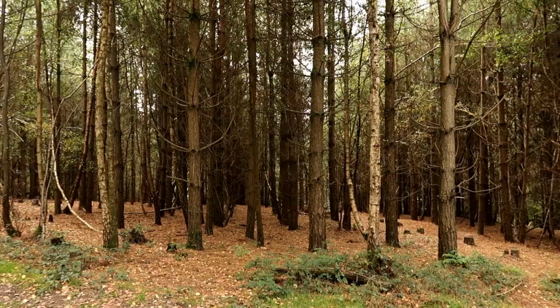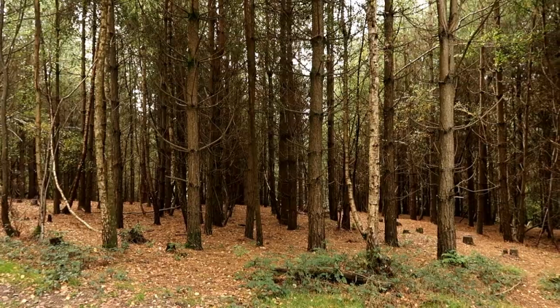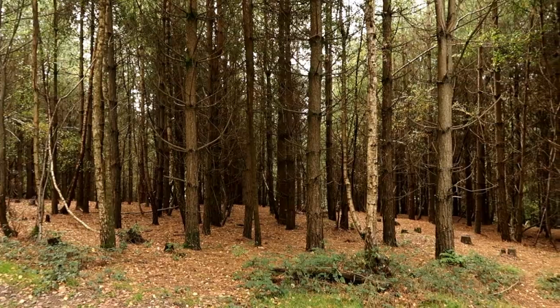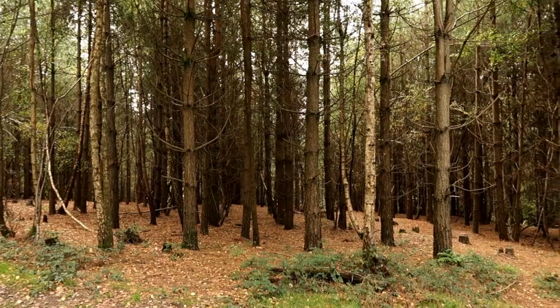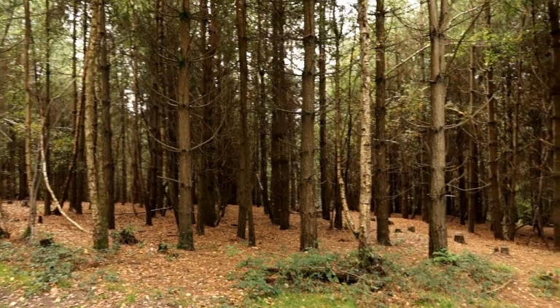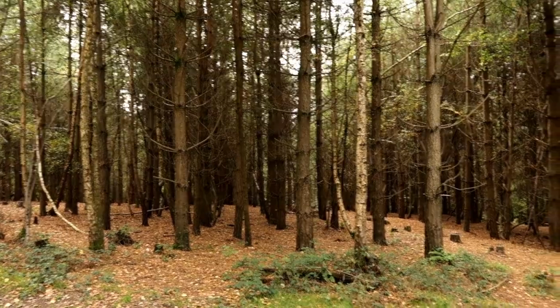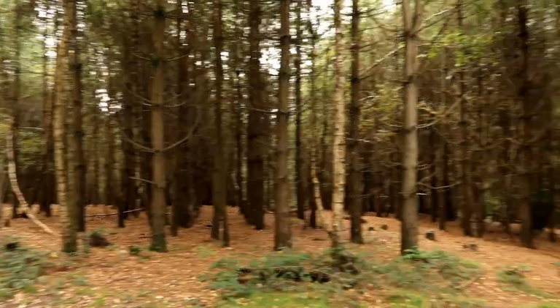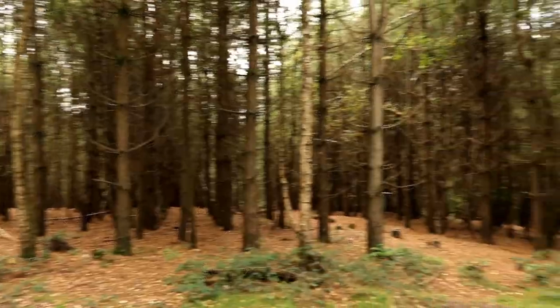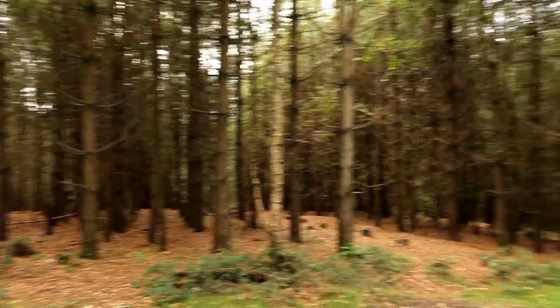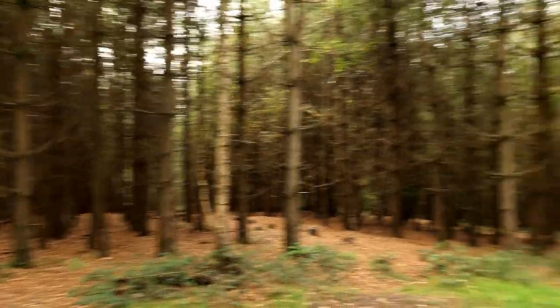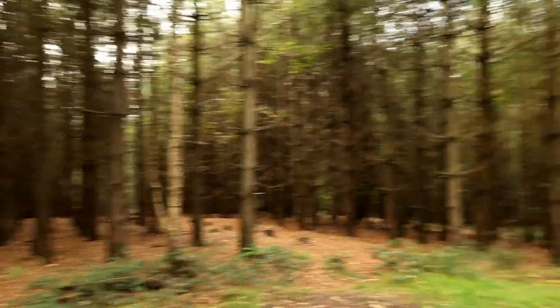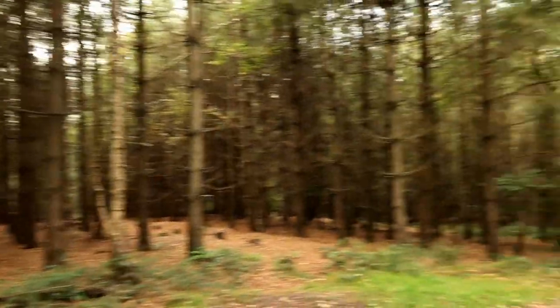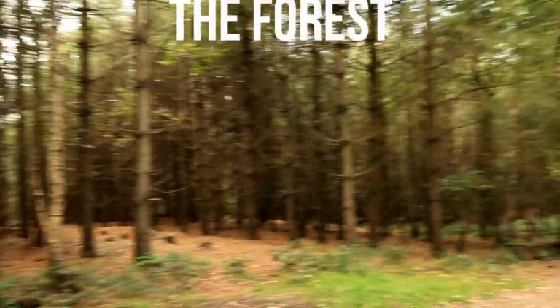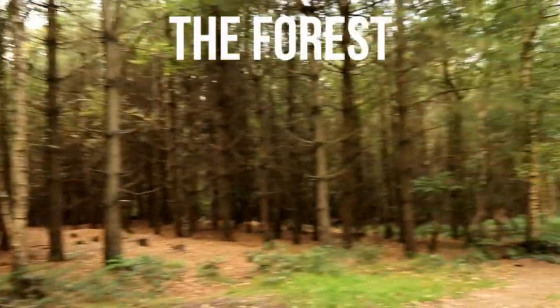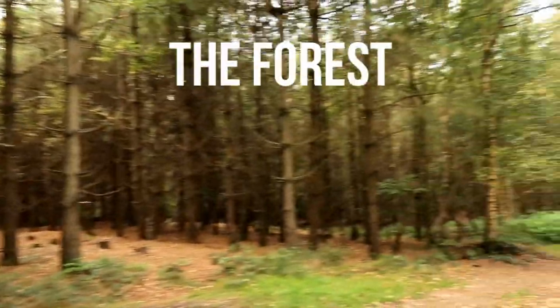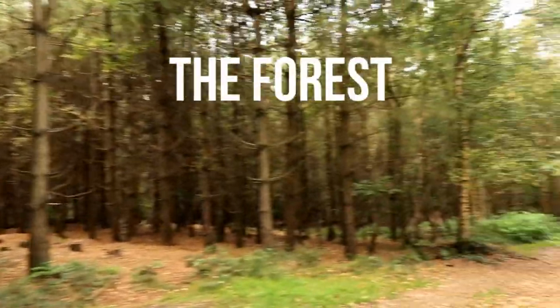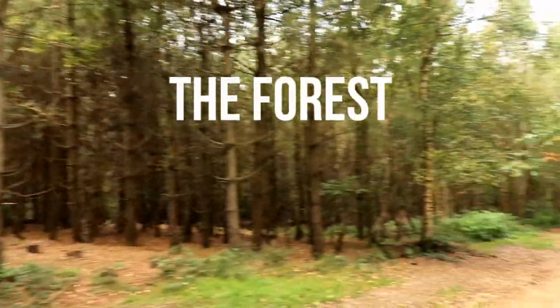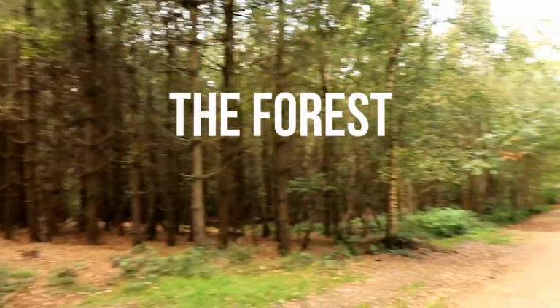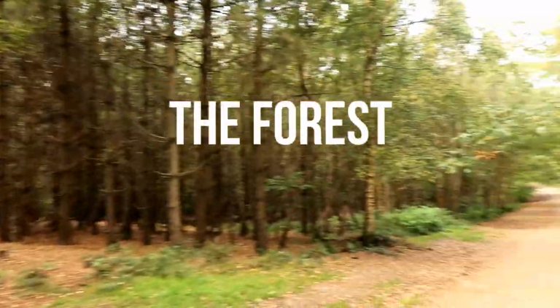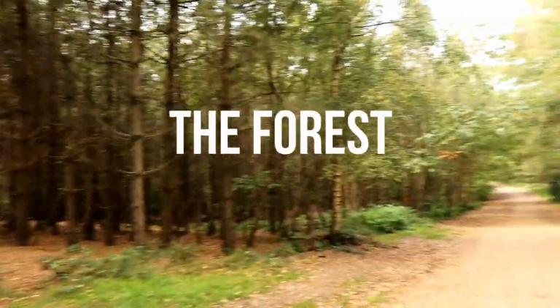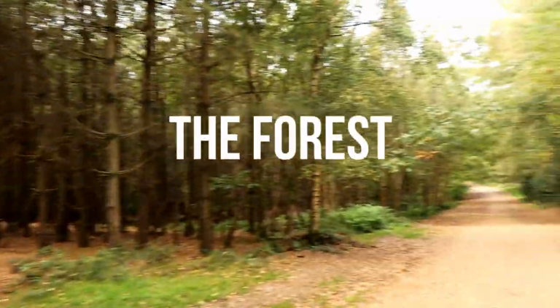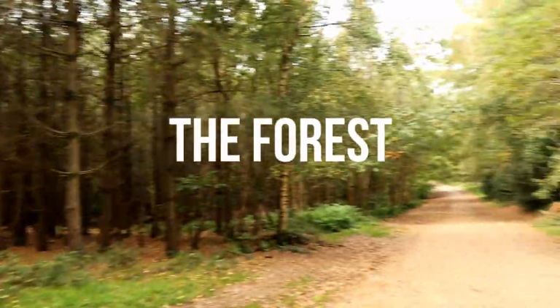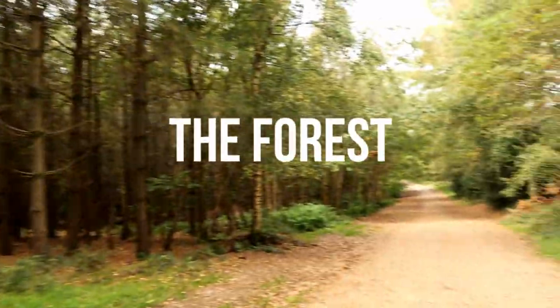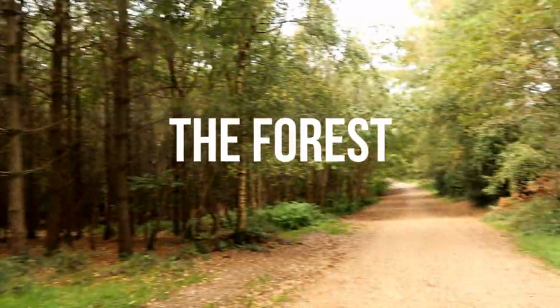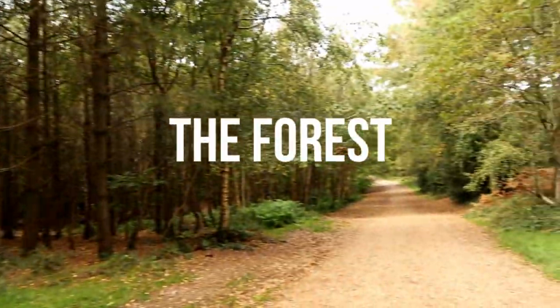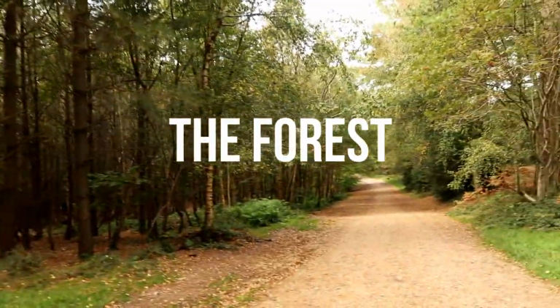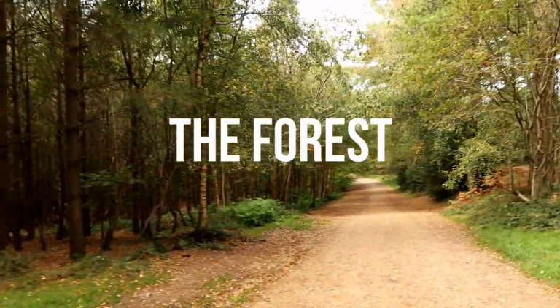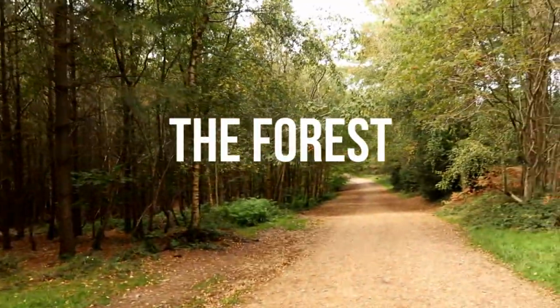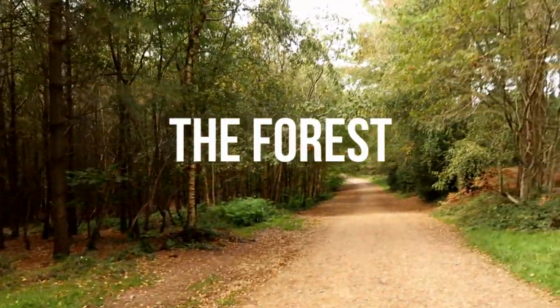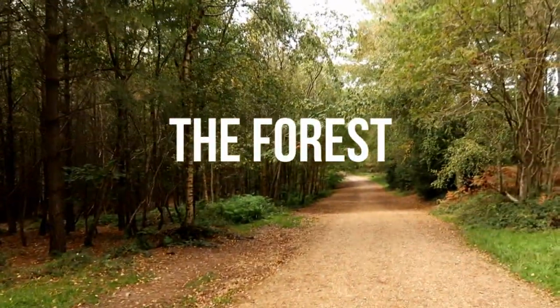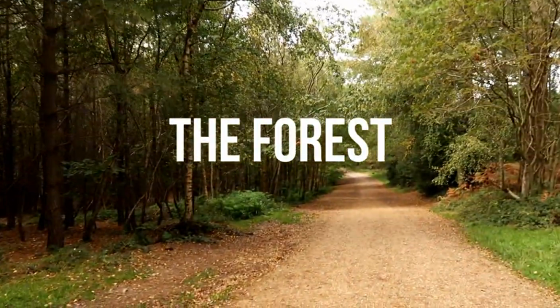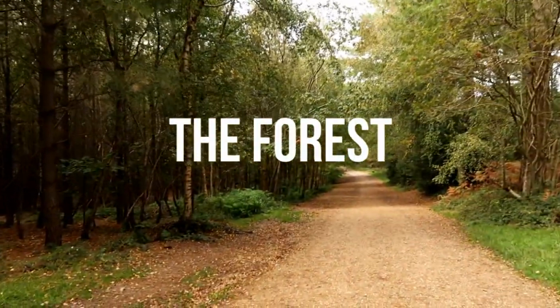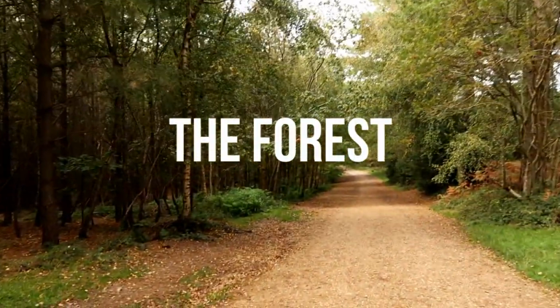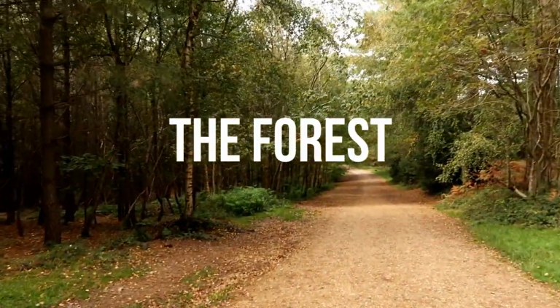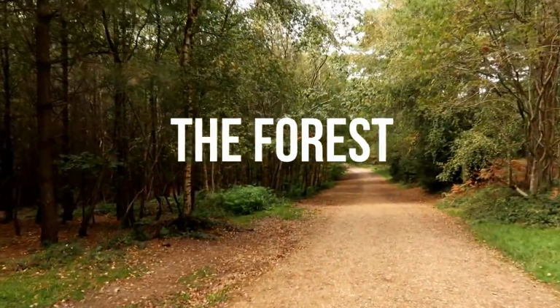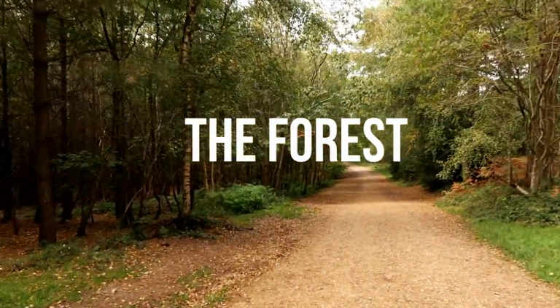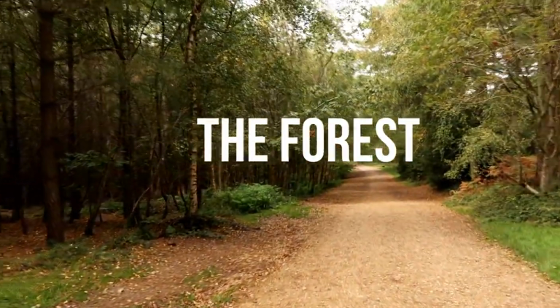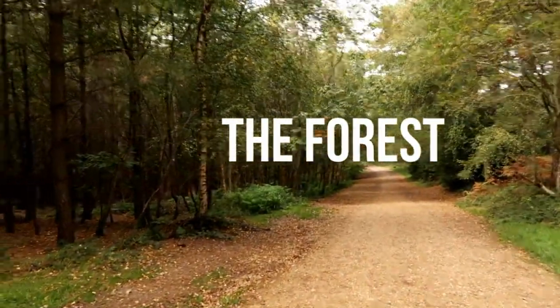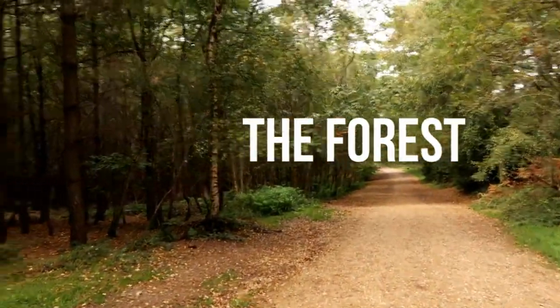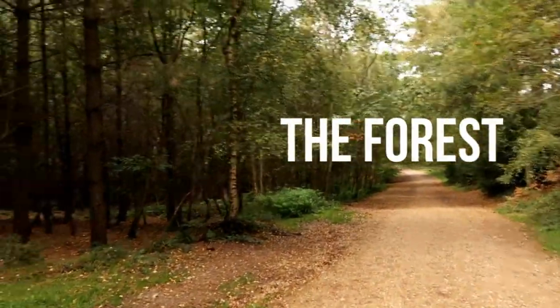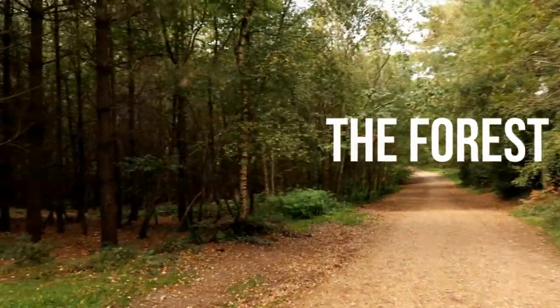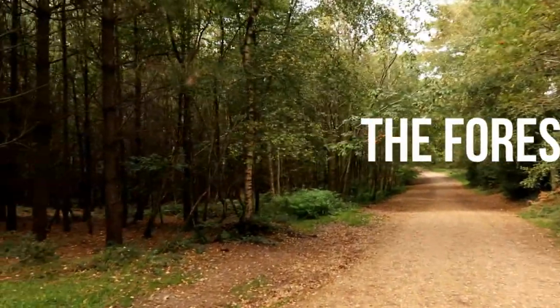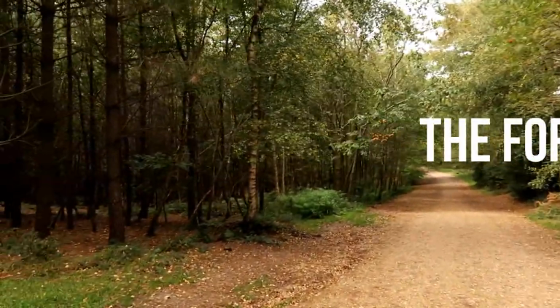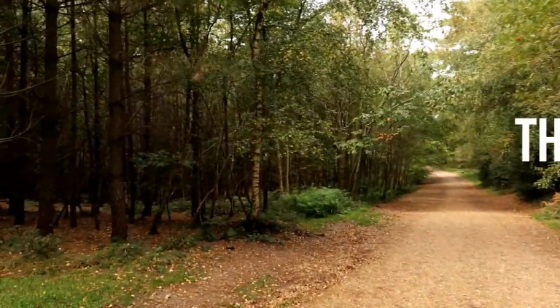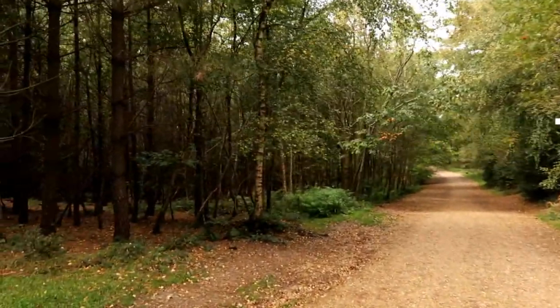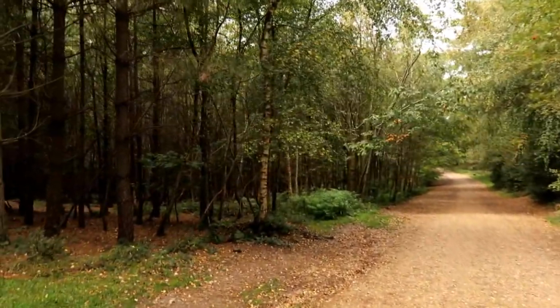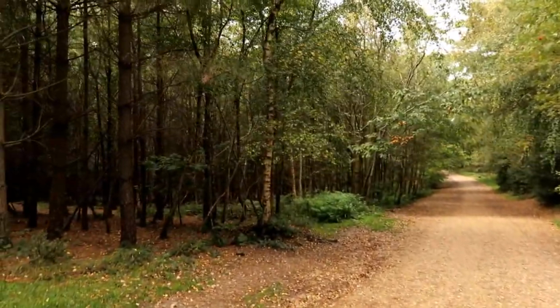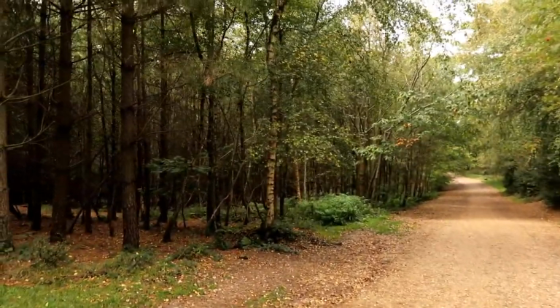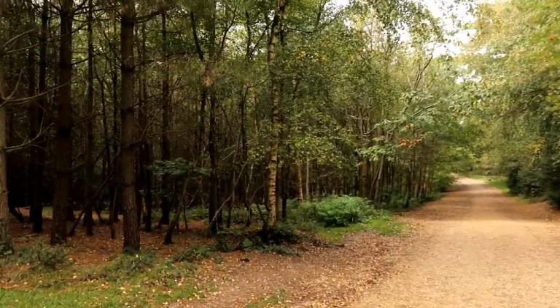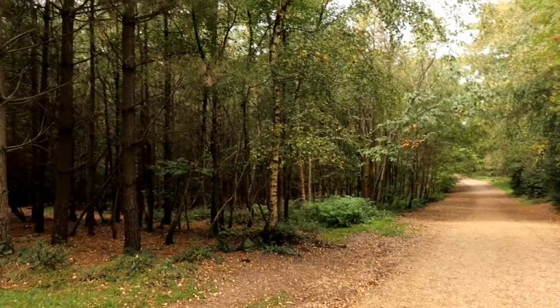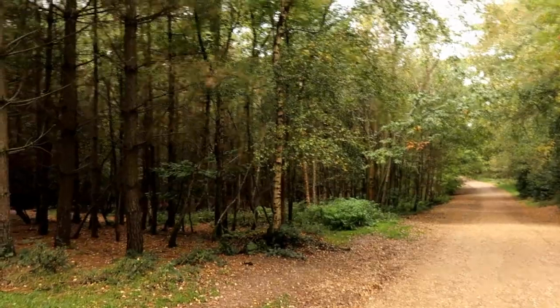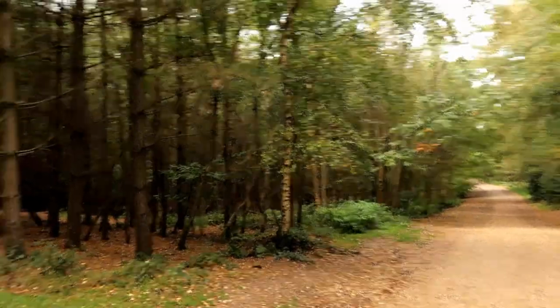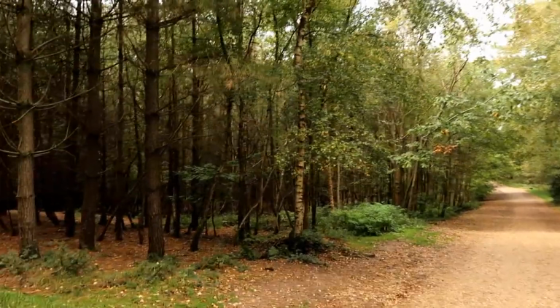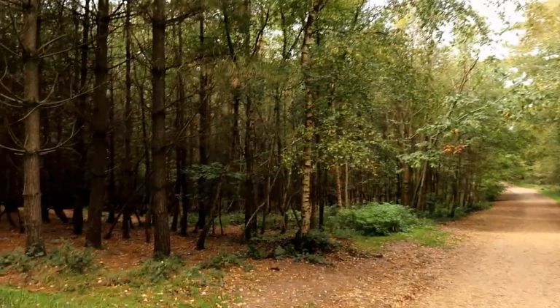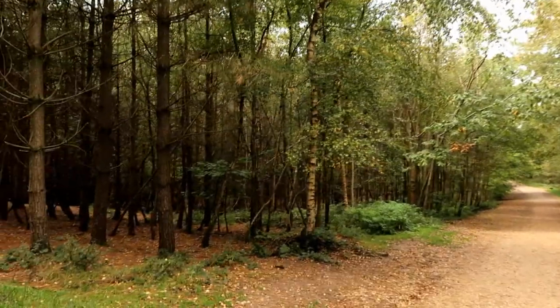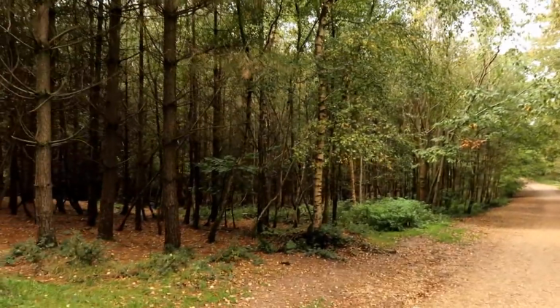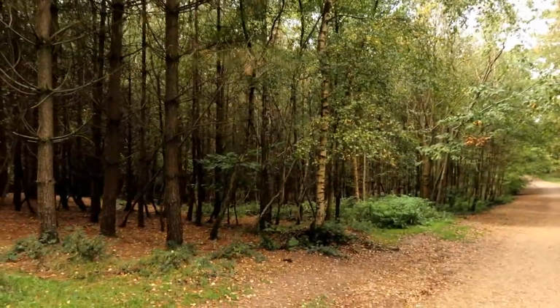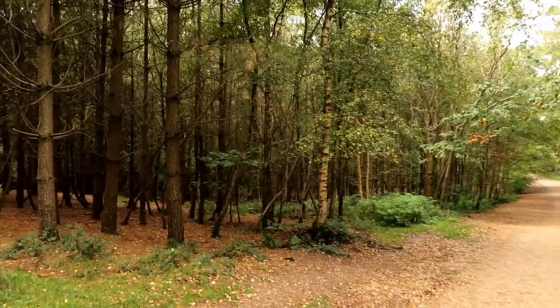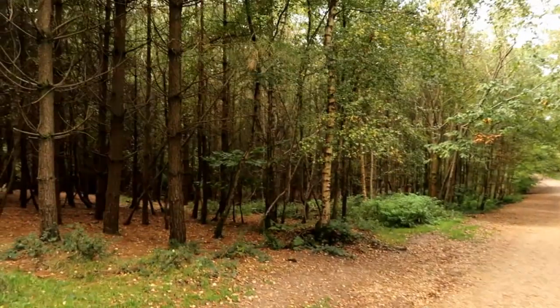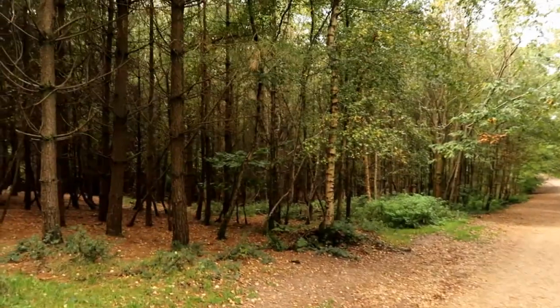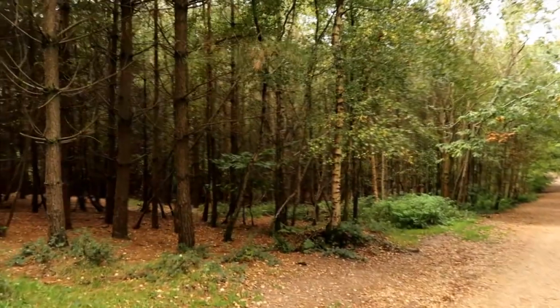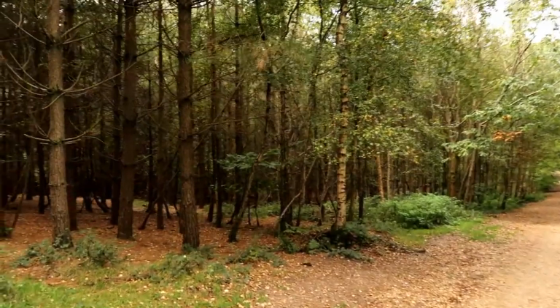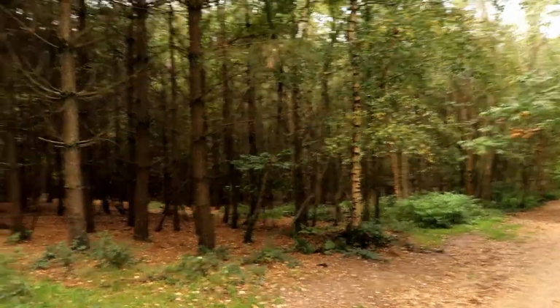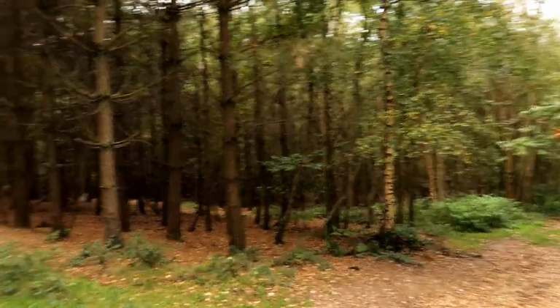Hi guys, so today we are in the forest and we will be collecting leaves. We're going to bake them and get them ready for a terrarium.